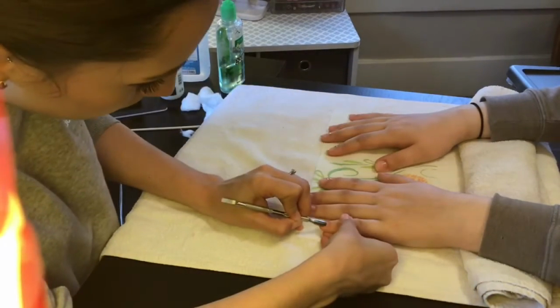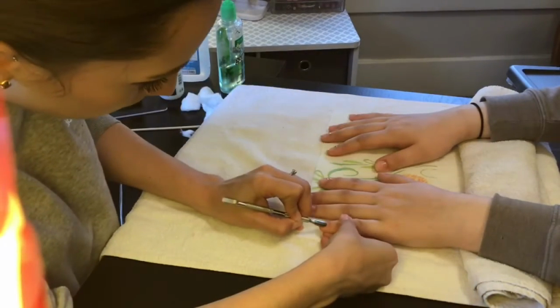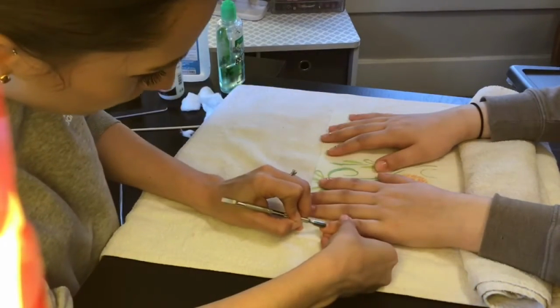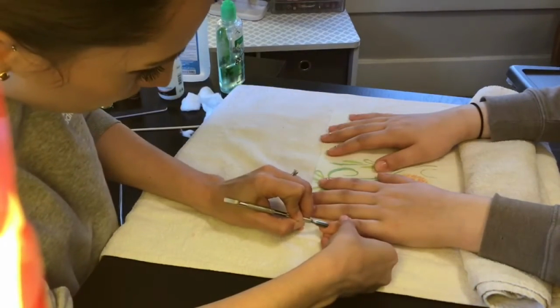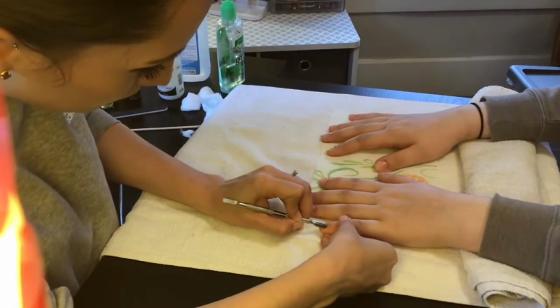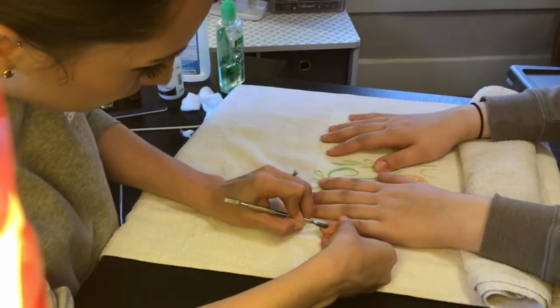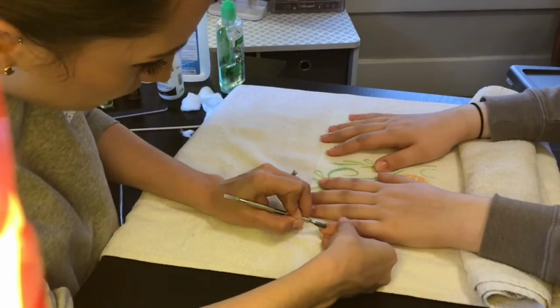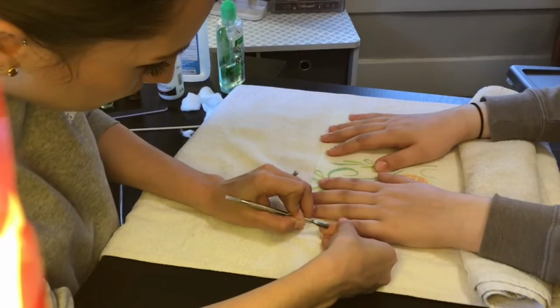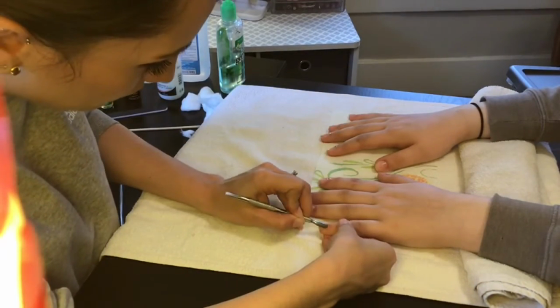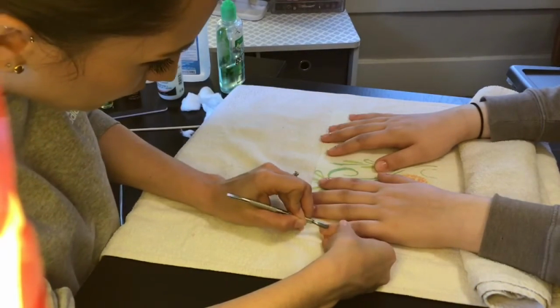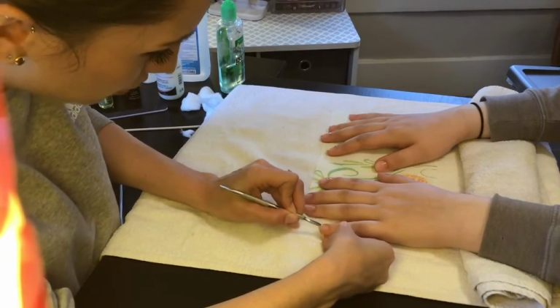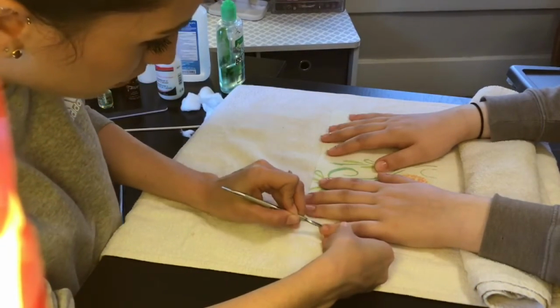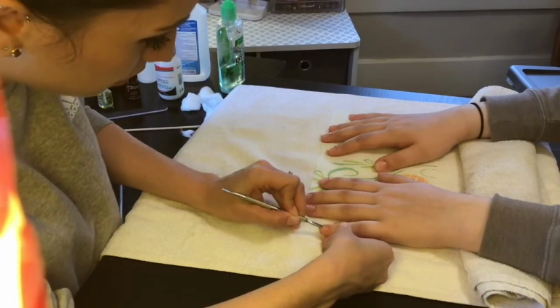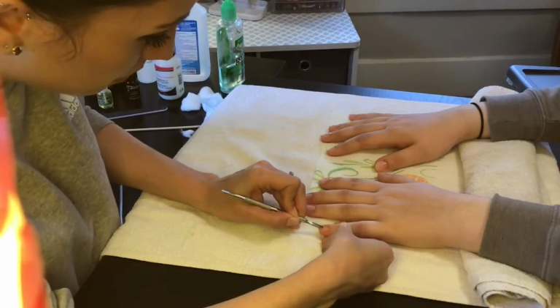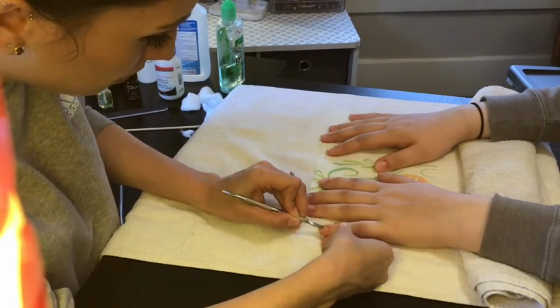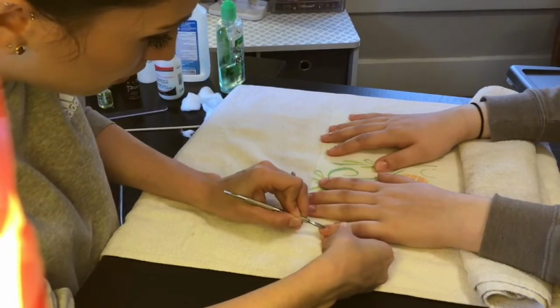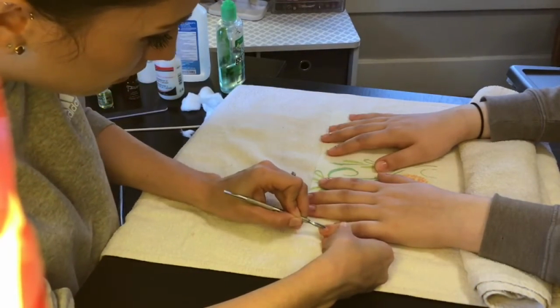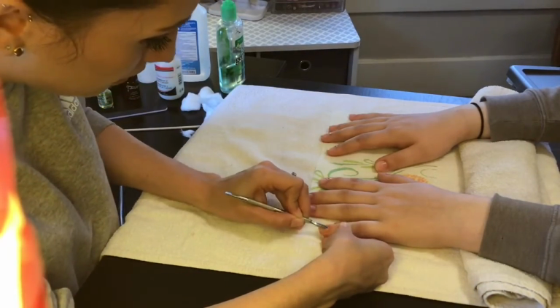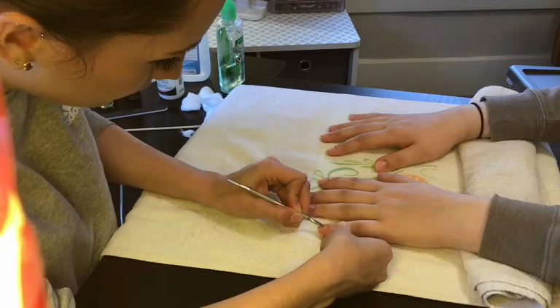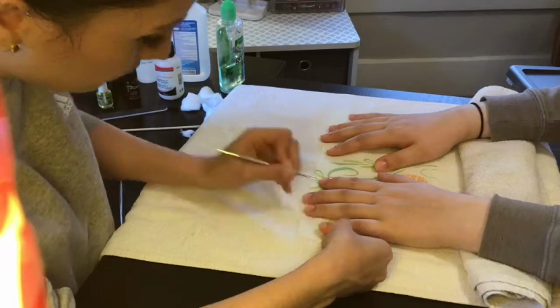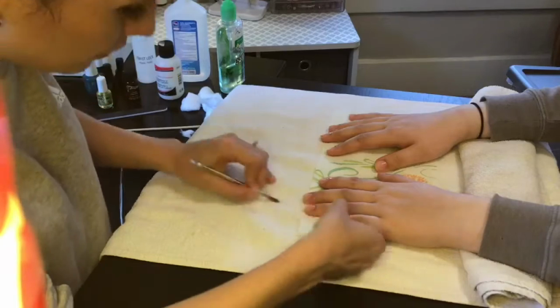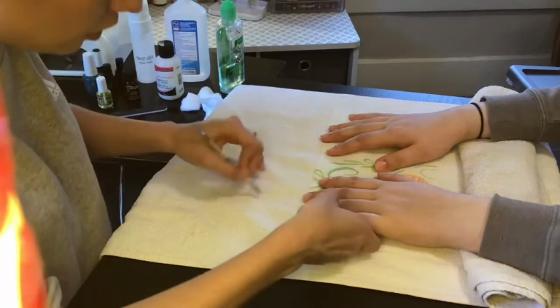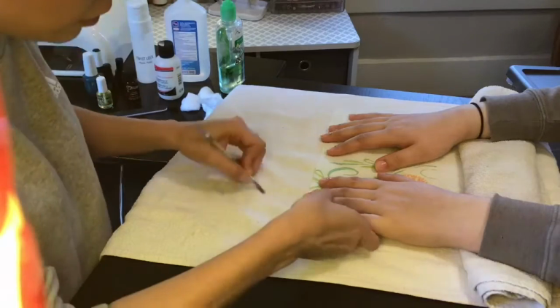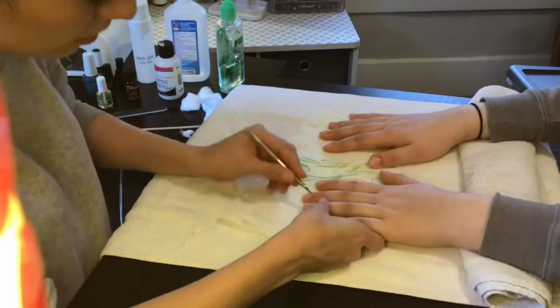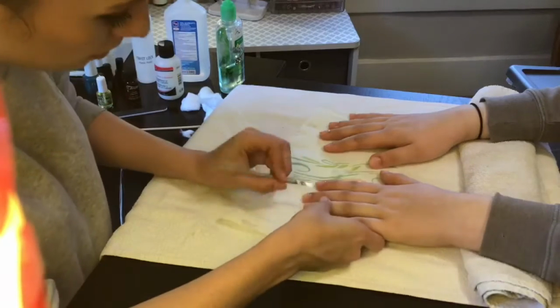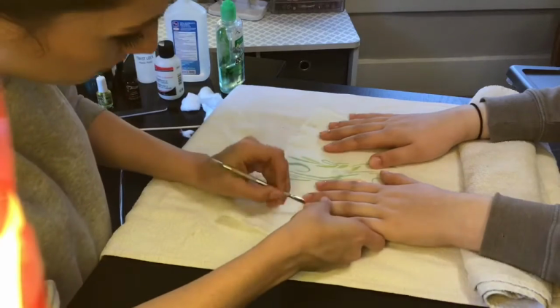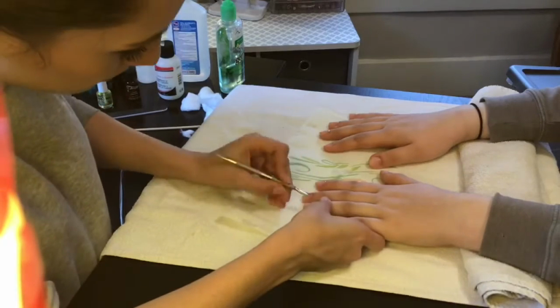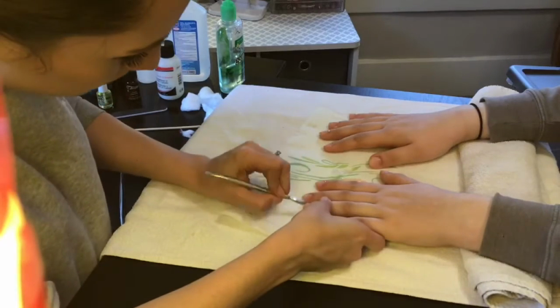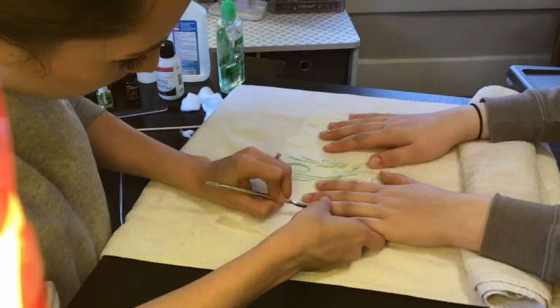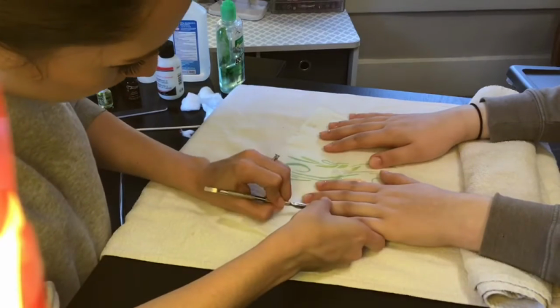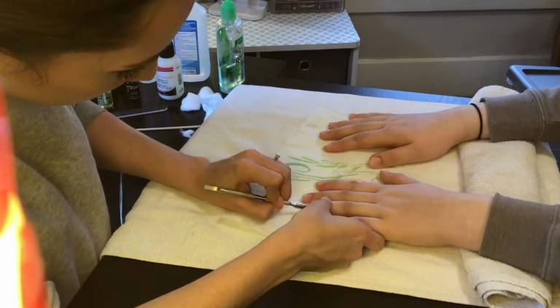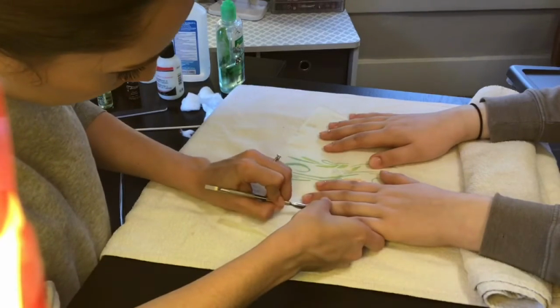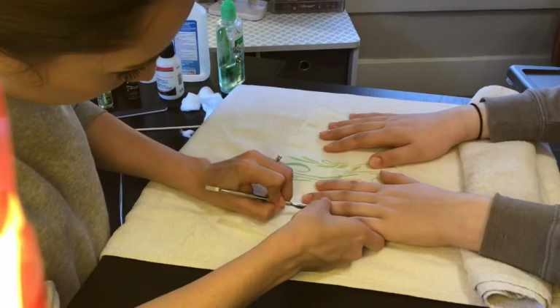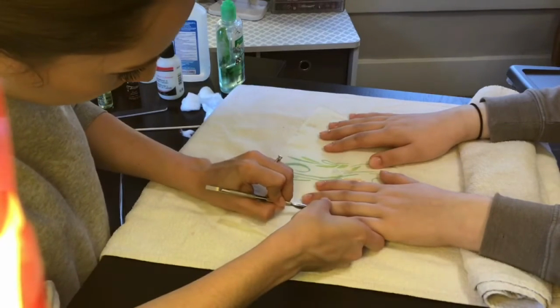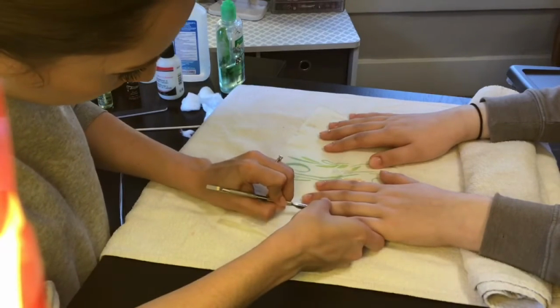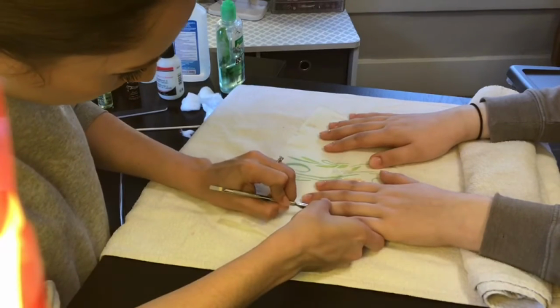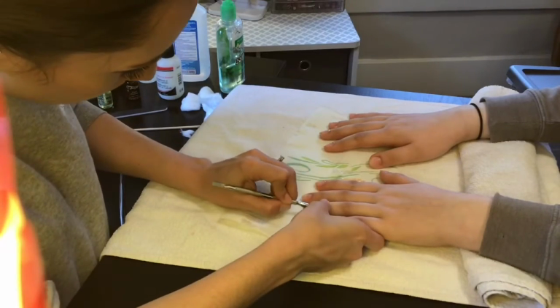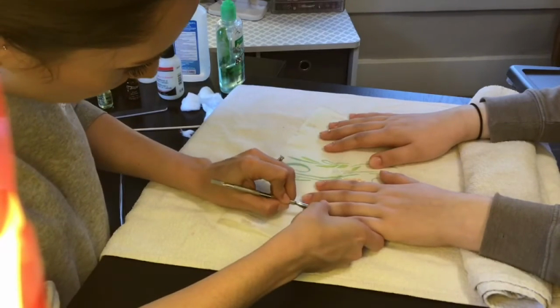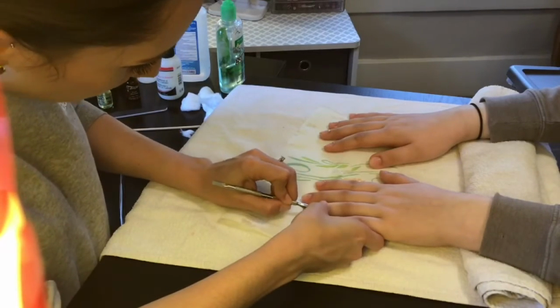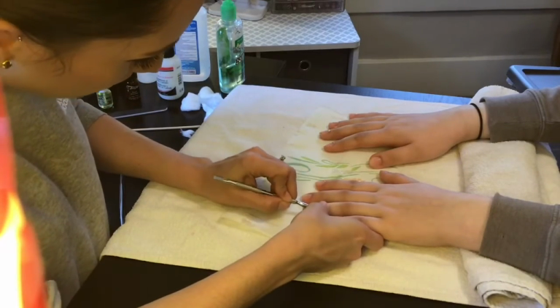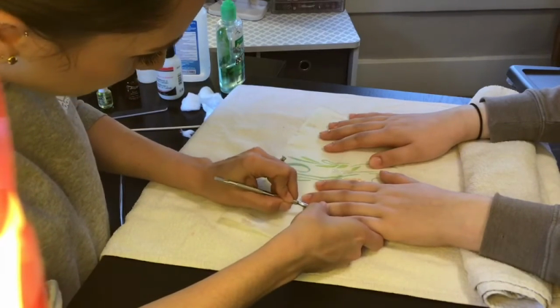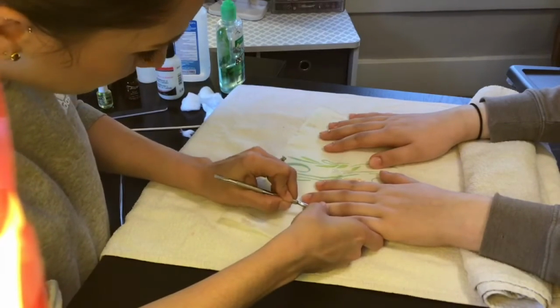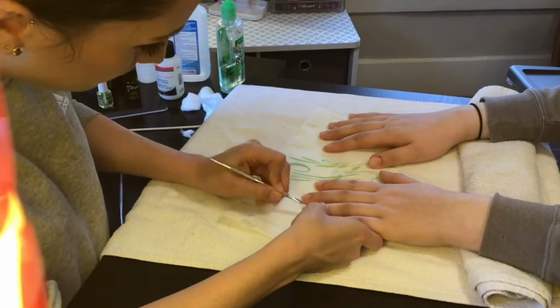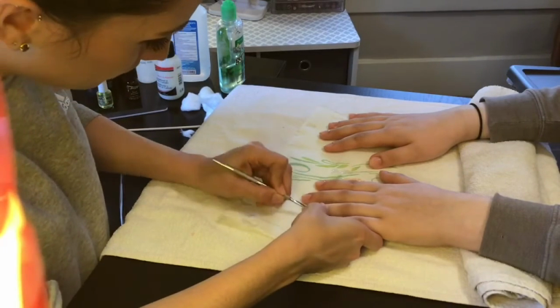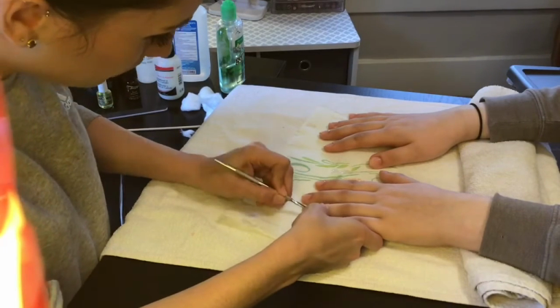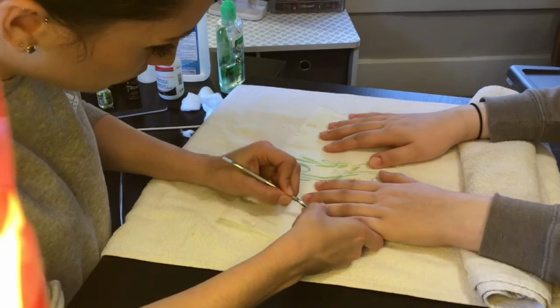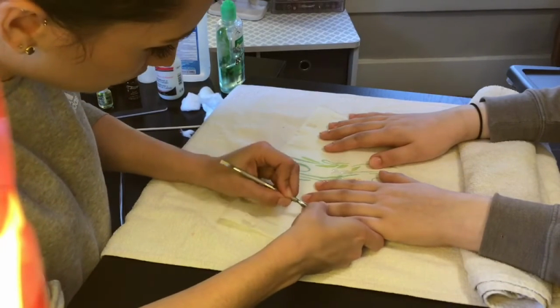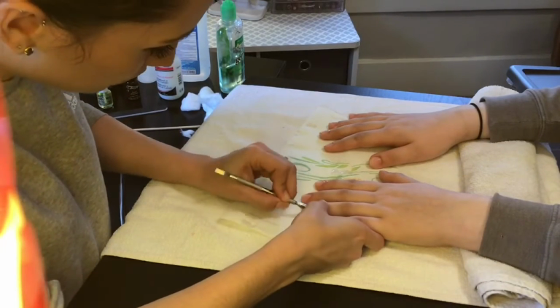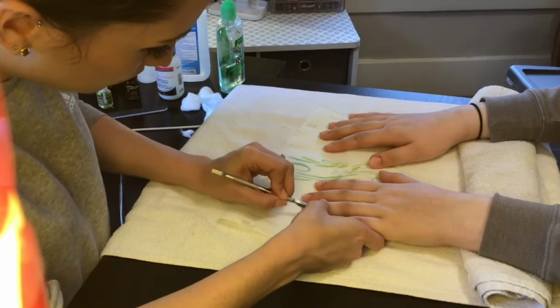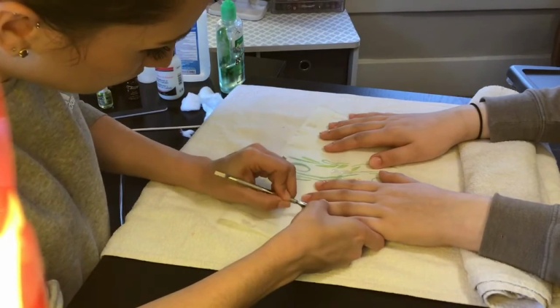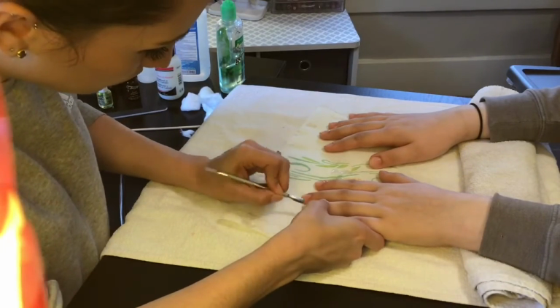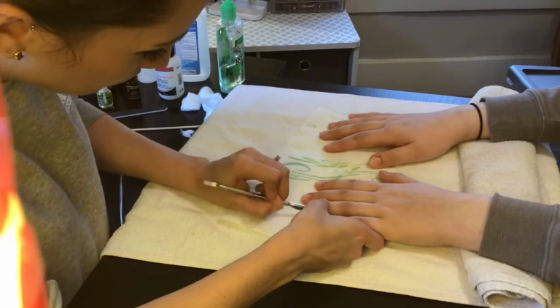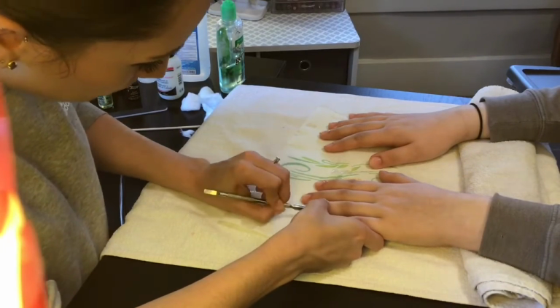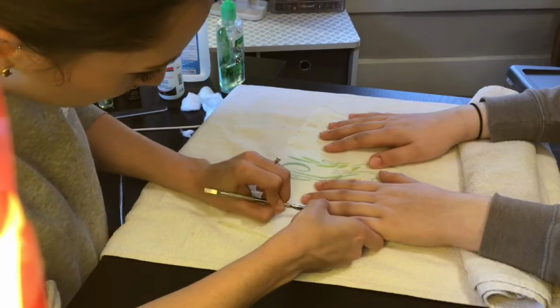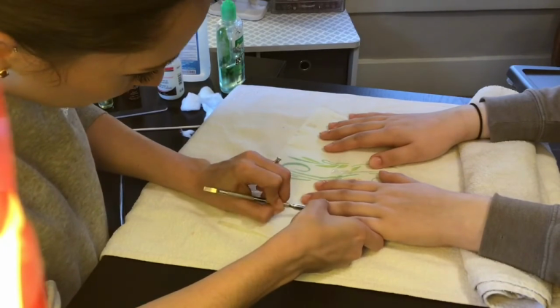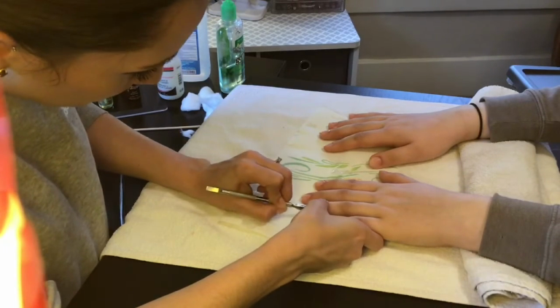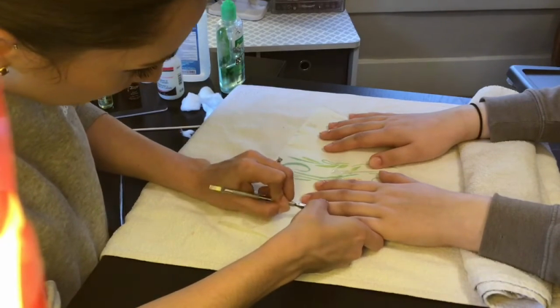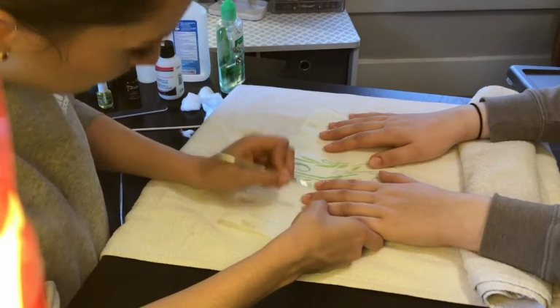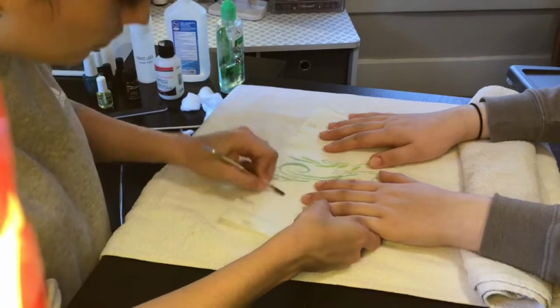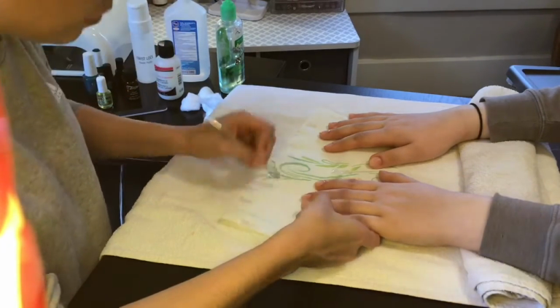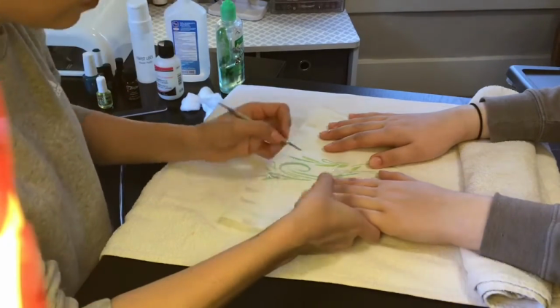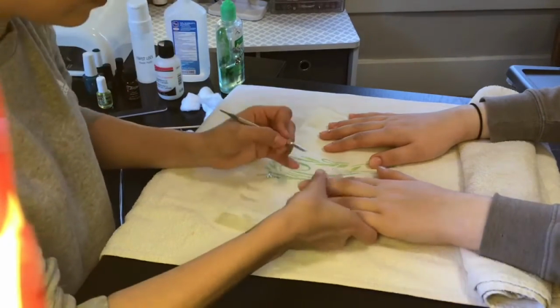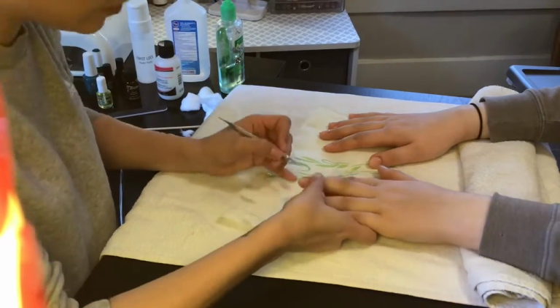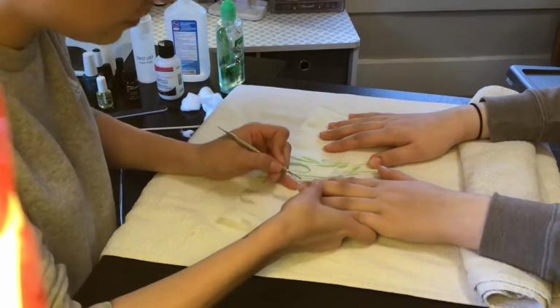Next, go around the cuticle of each finger and make sure it is pushed back. I like to use a metal tool versus a wooden tool.